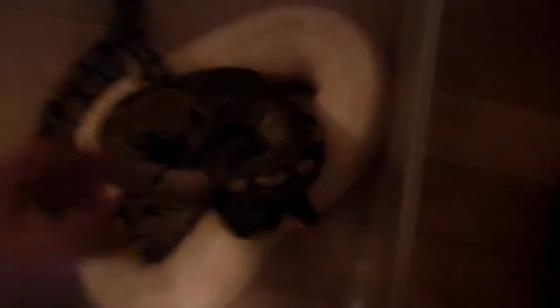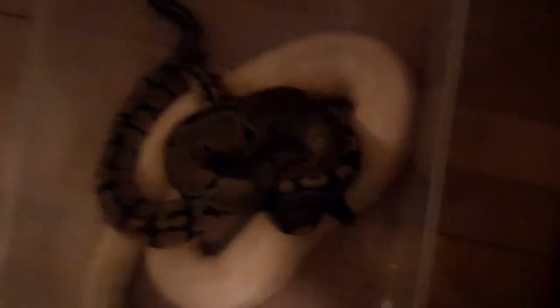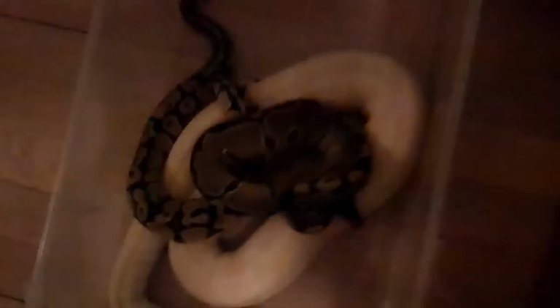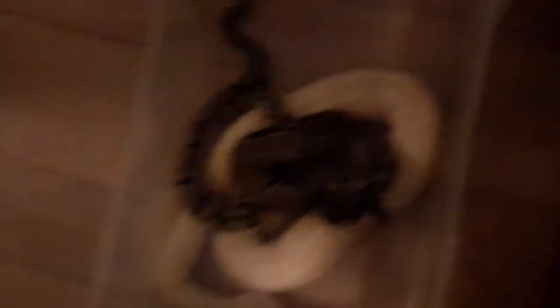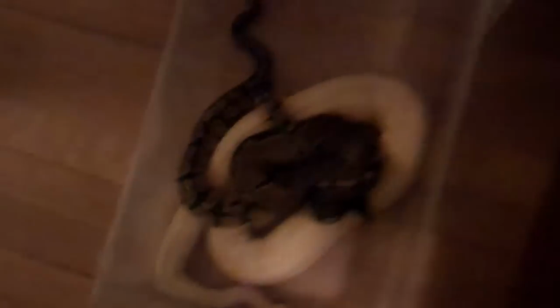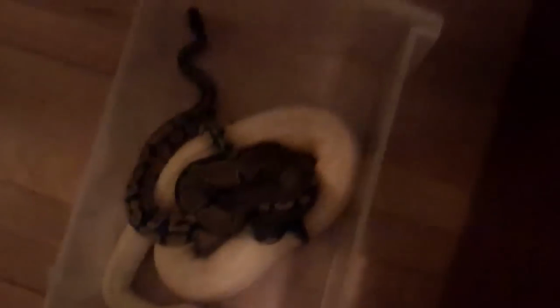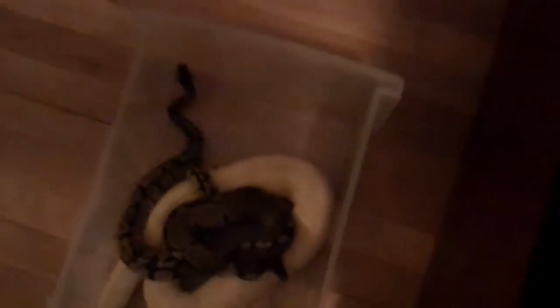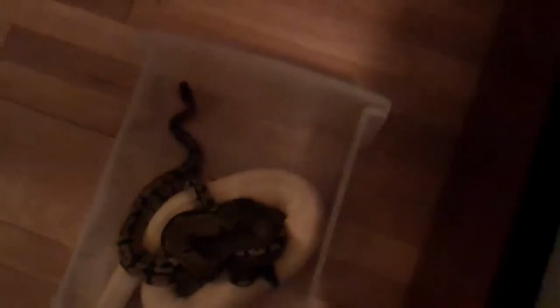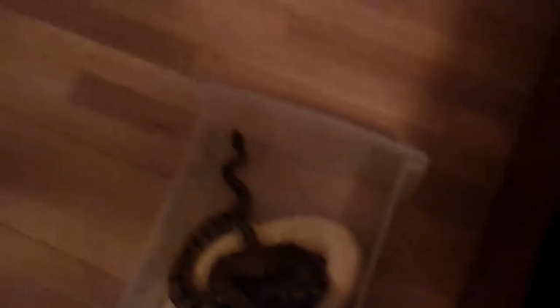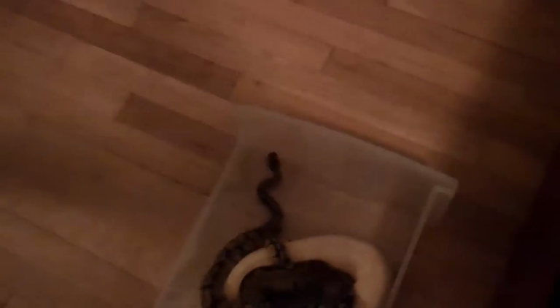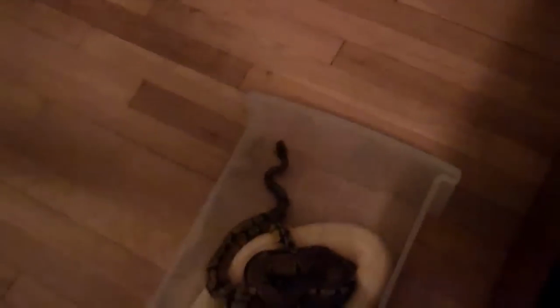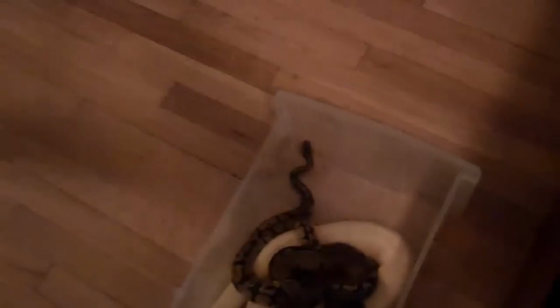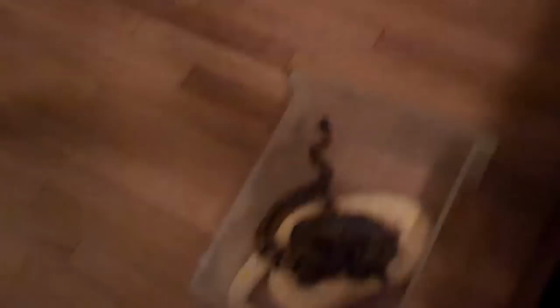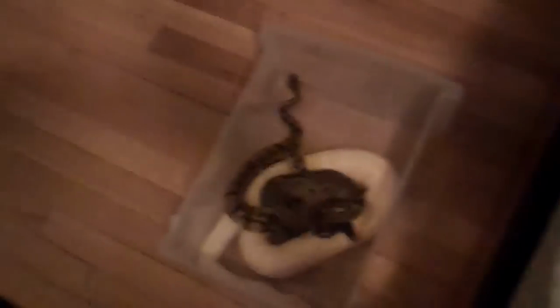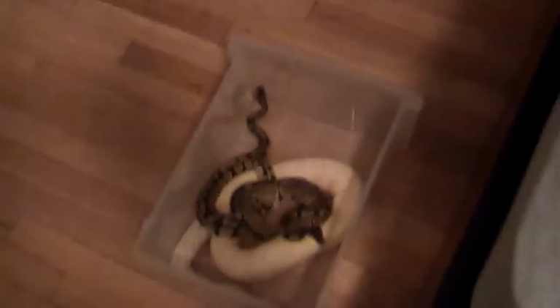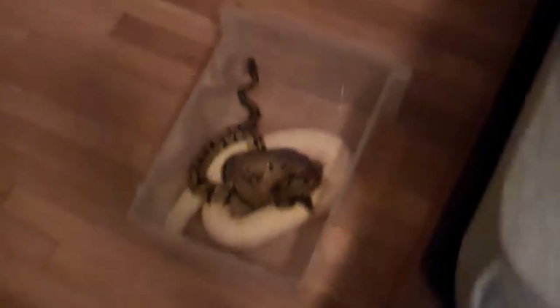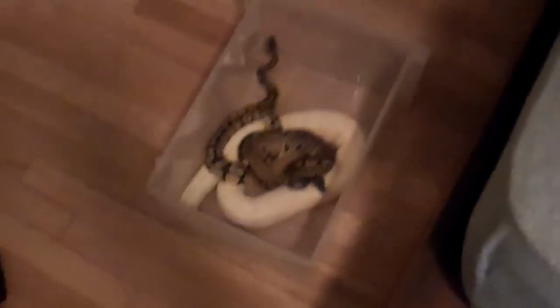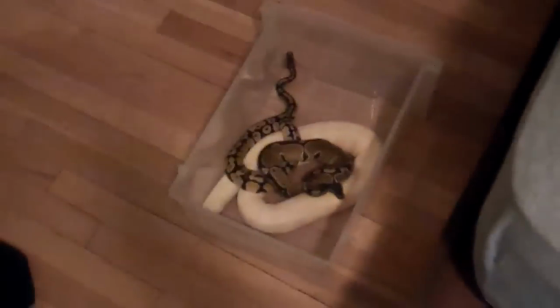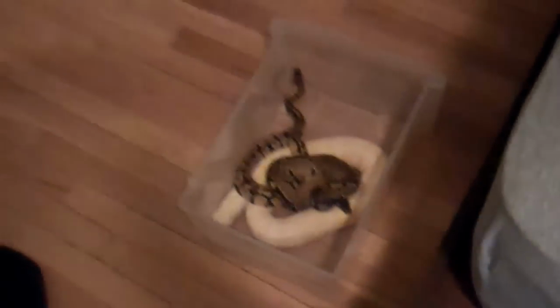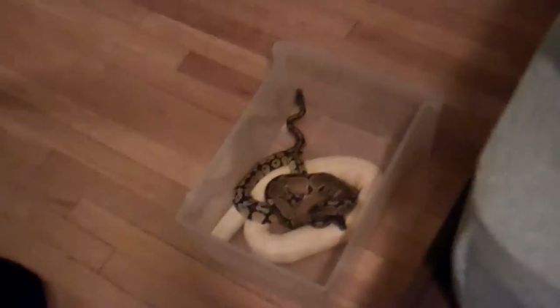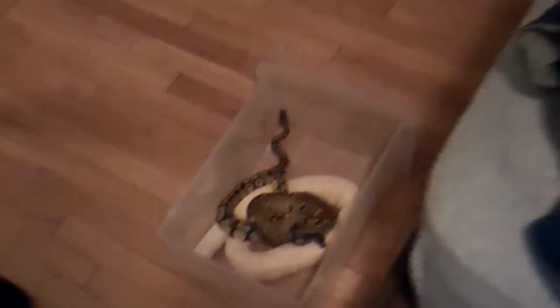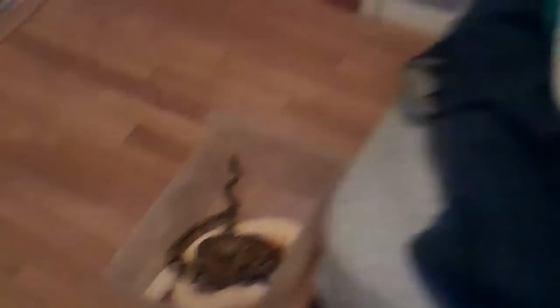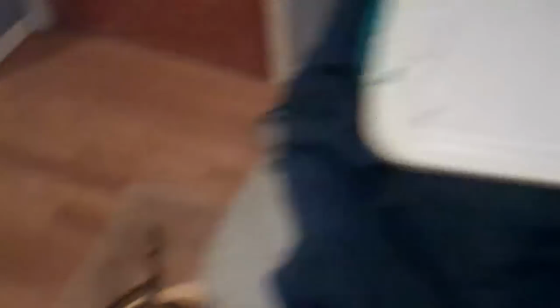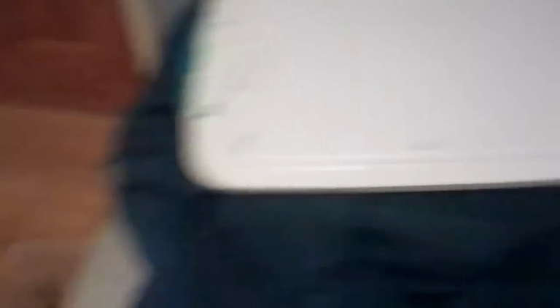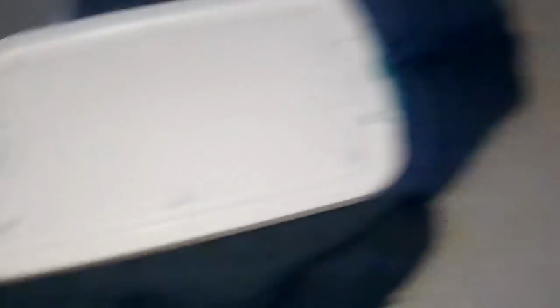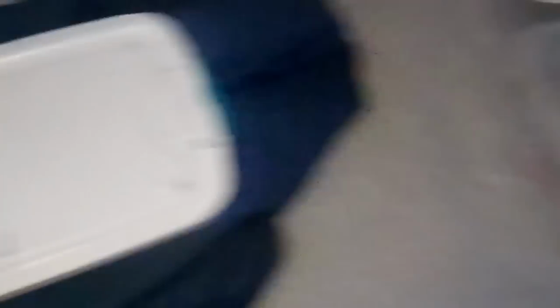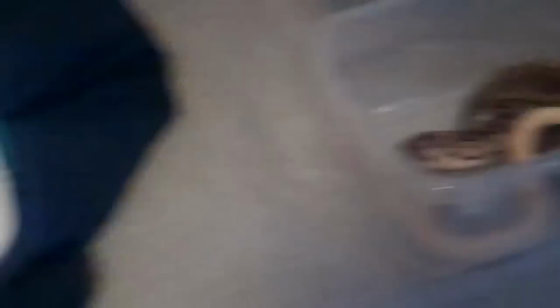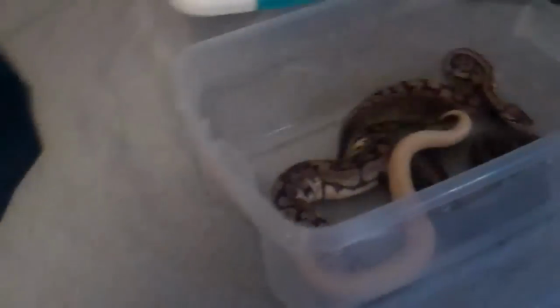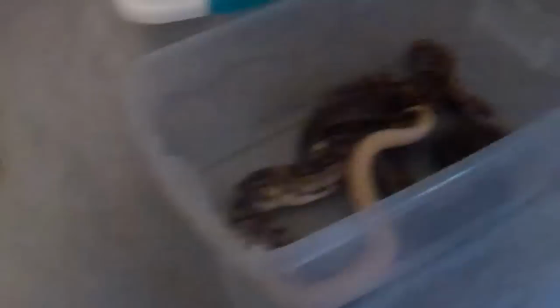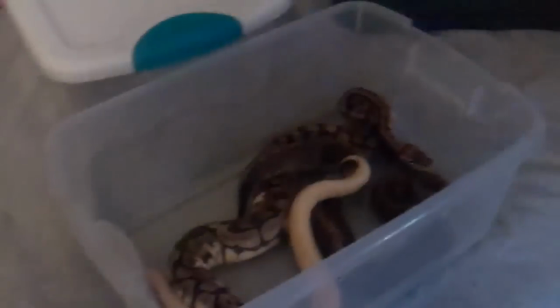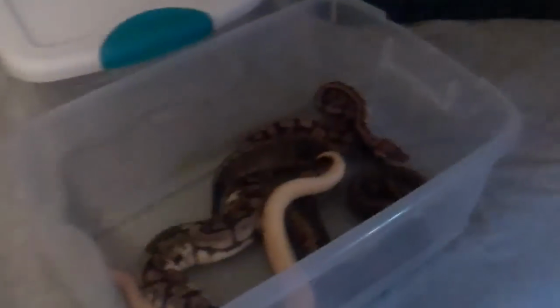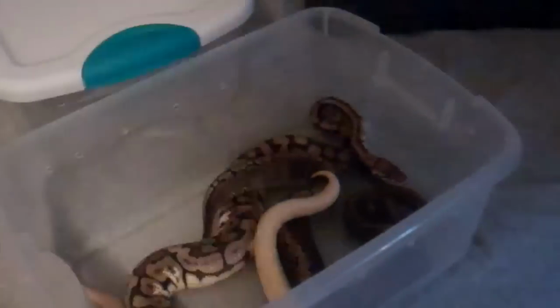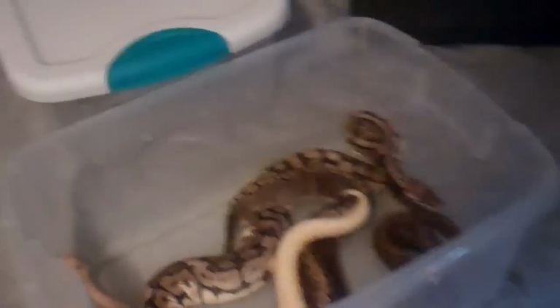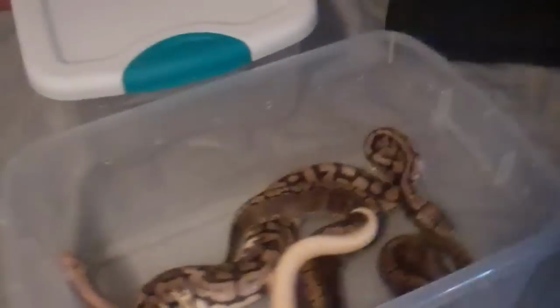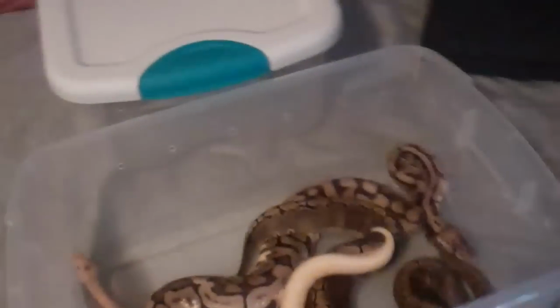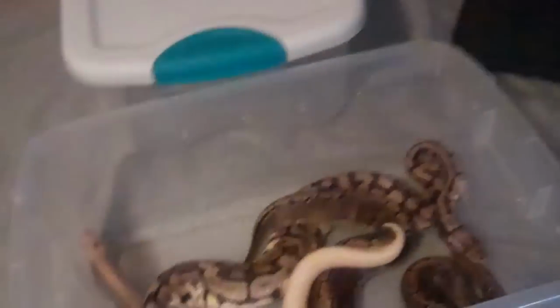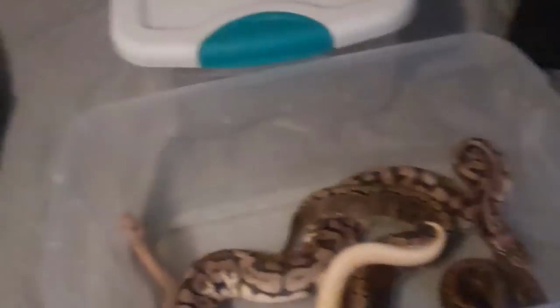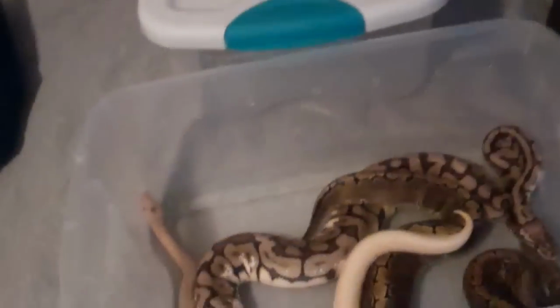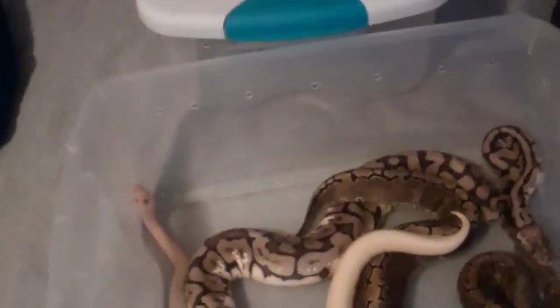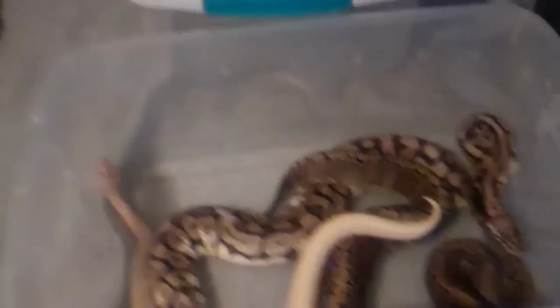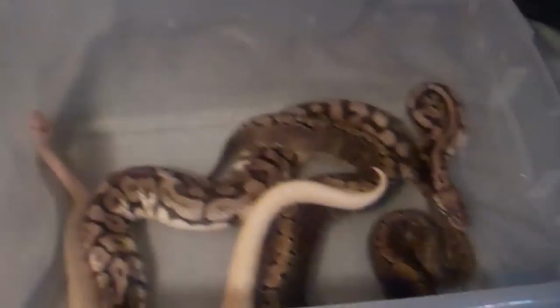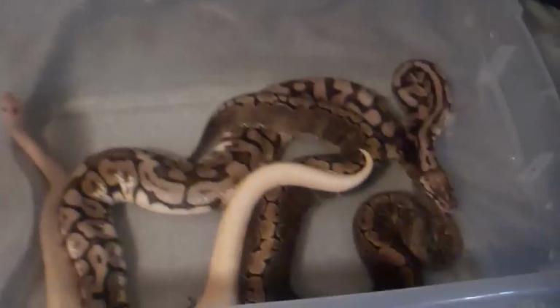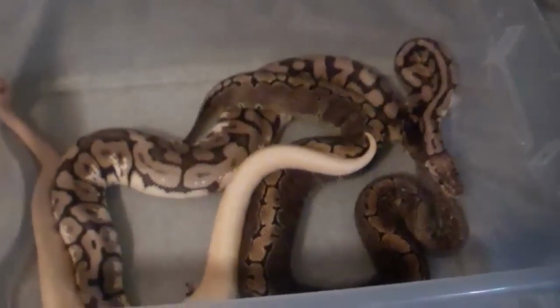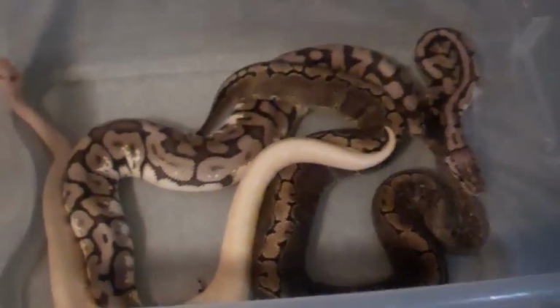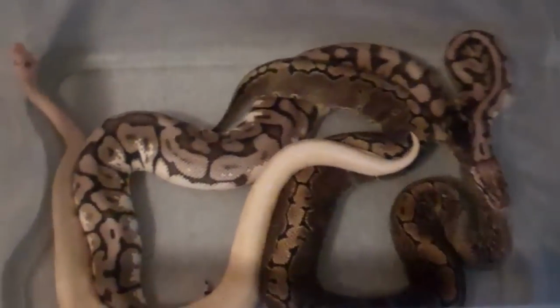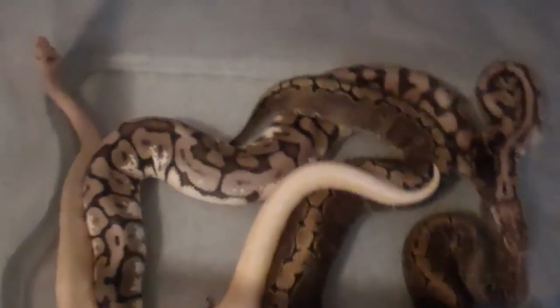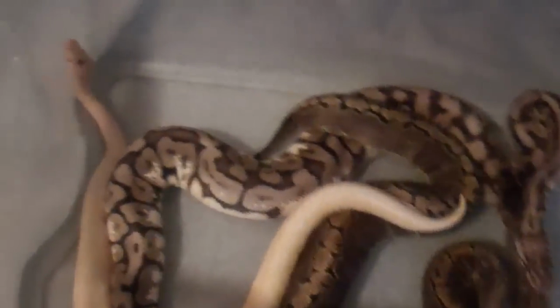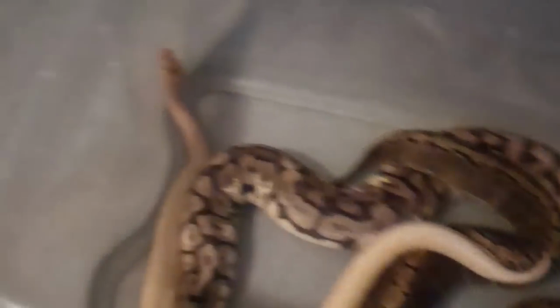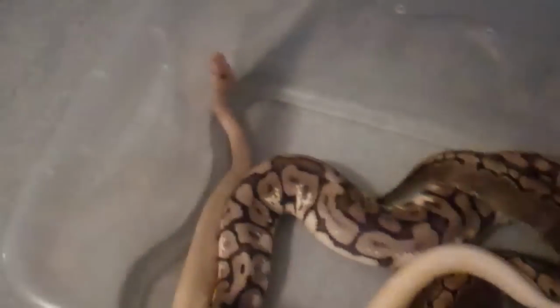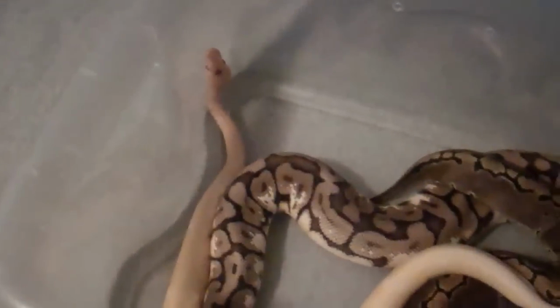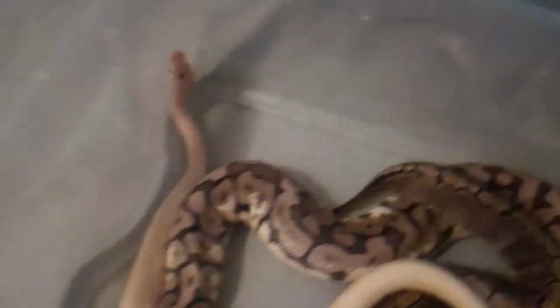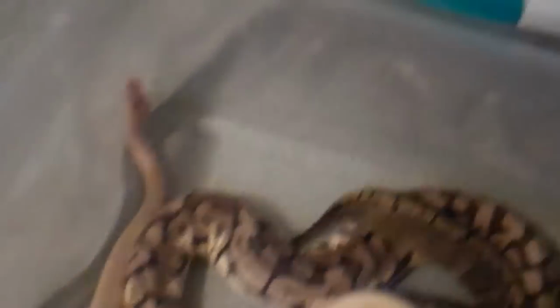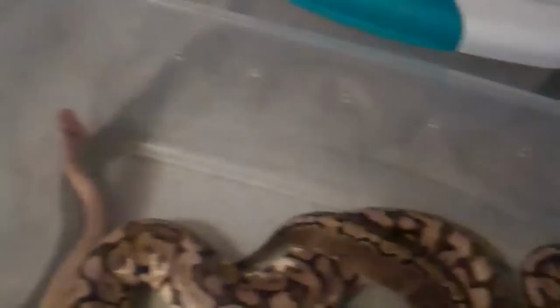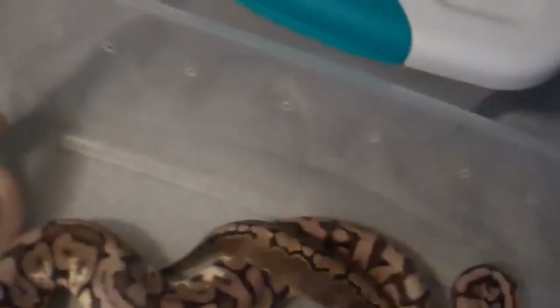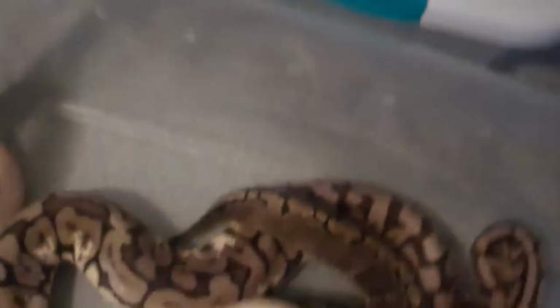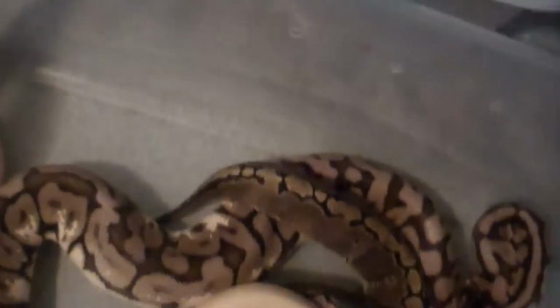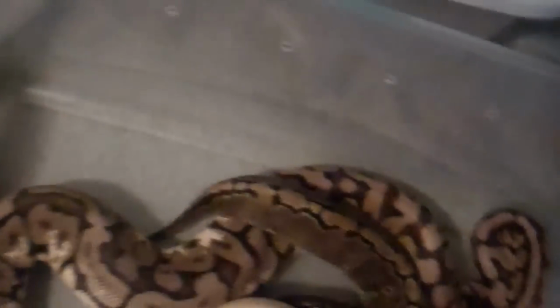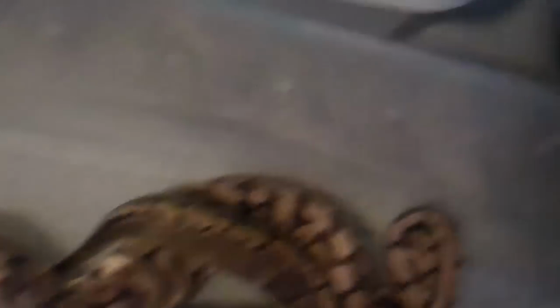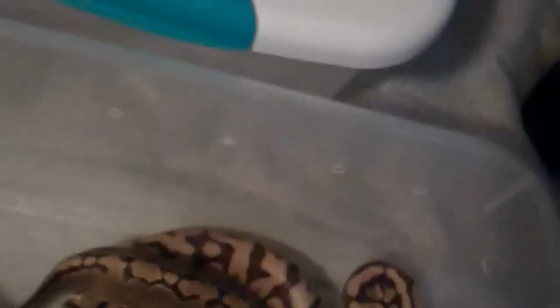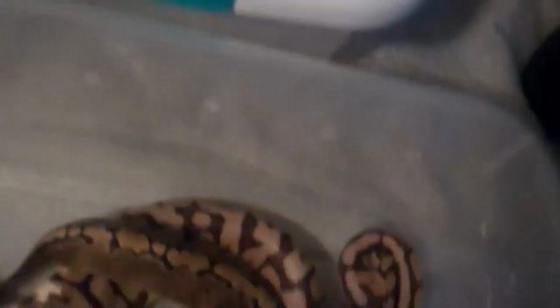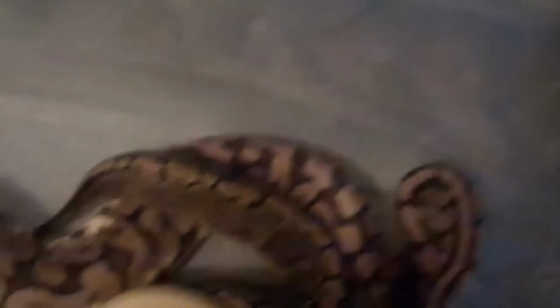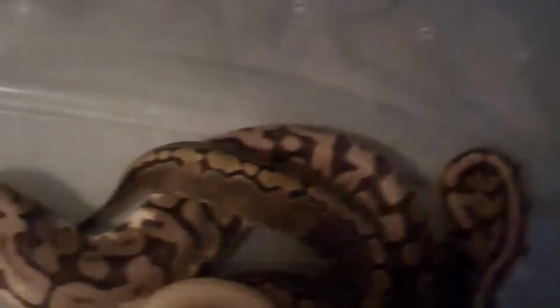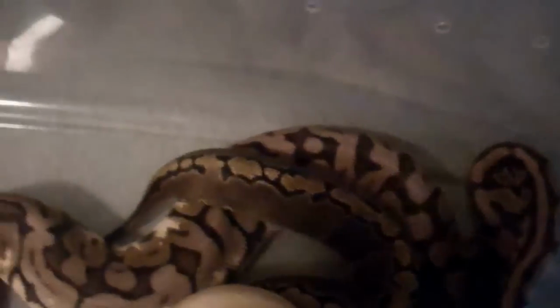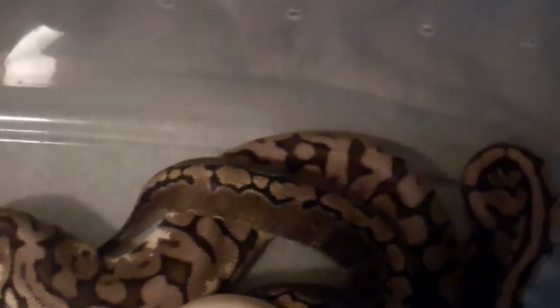Today I just switched her over from frozen mice to live rats, and then the next step is frozen rats.